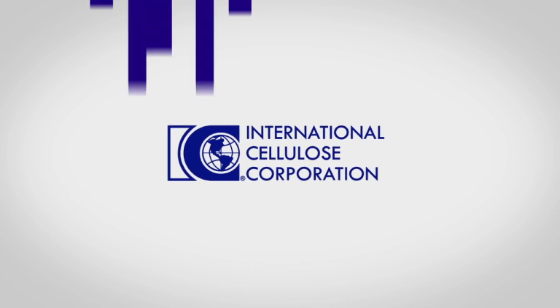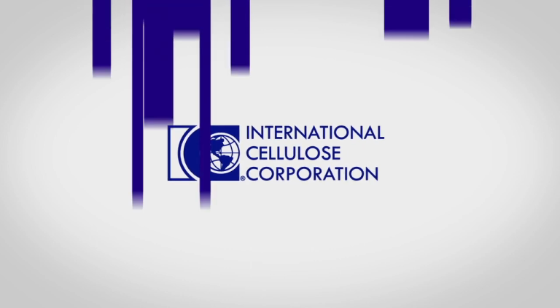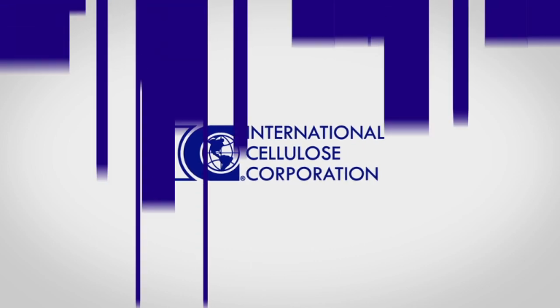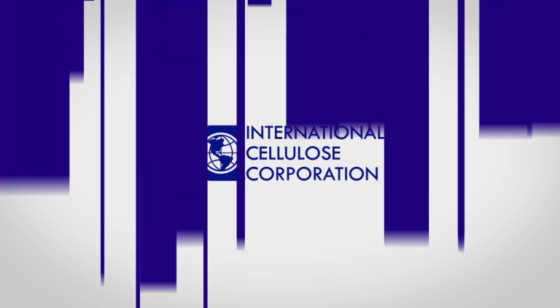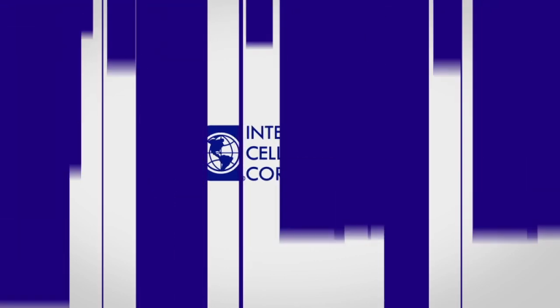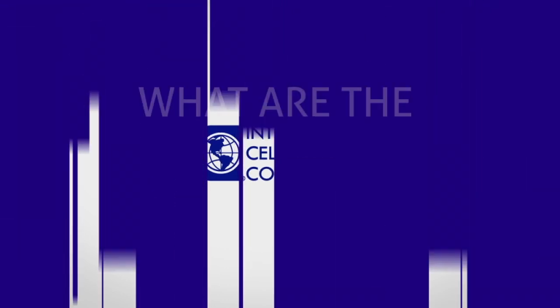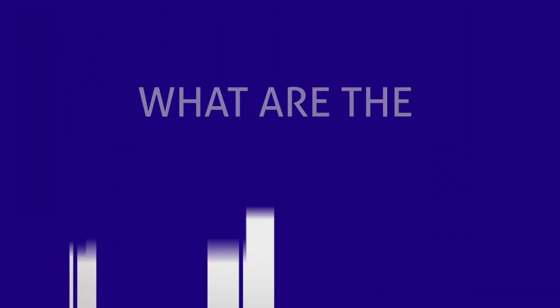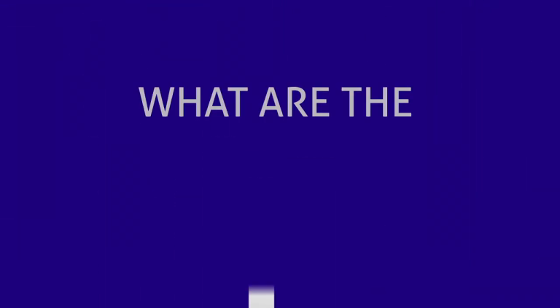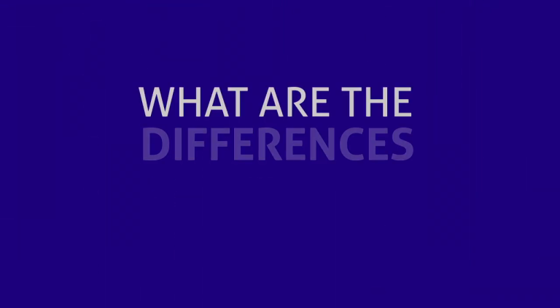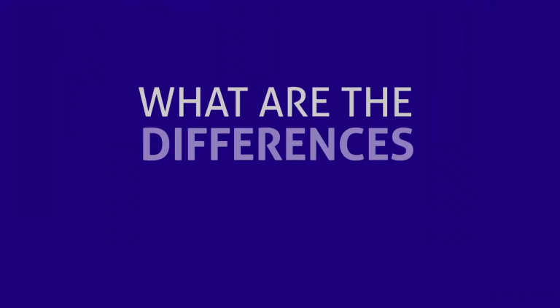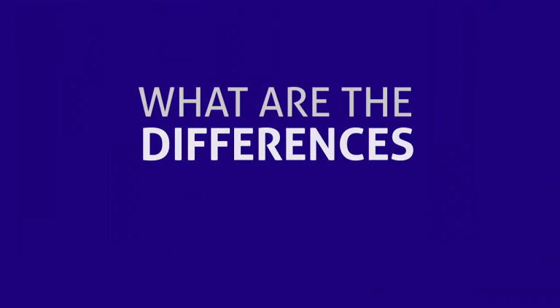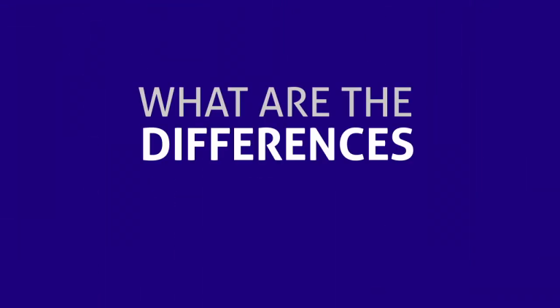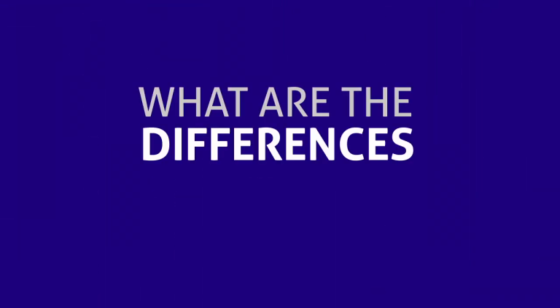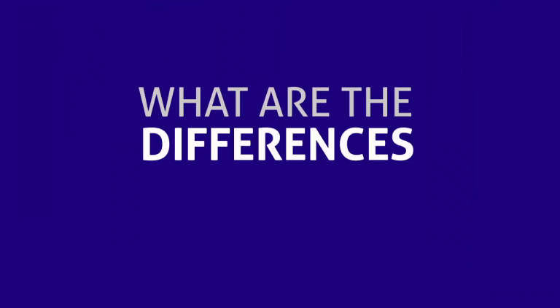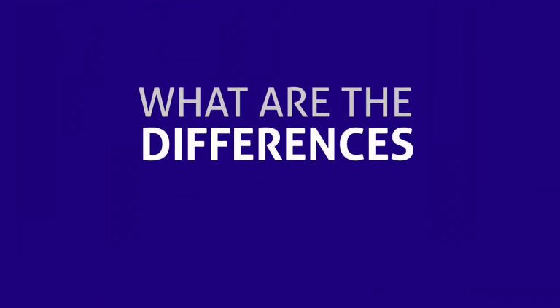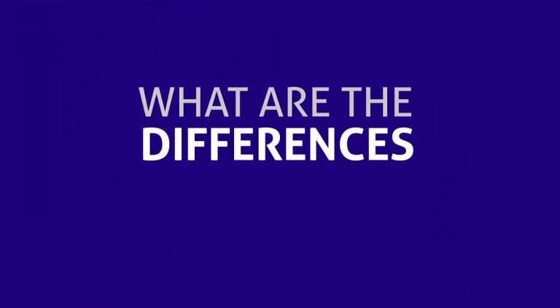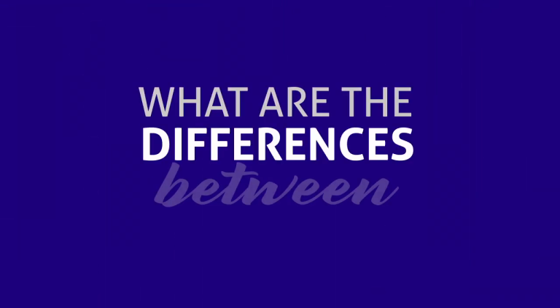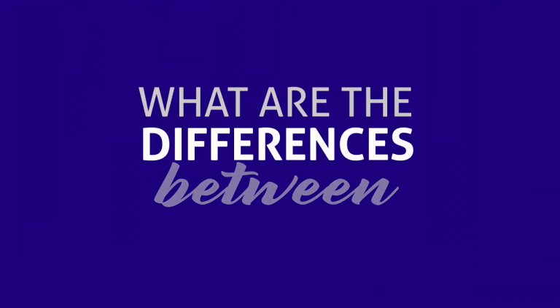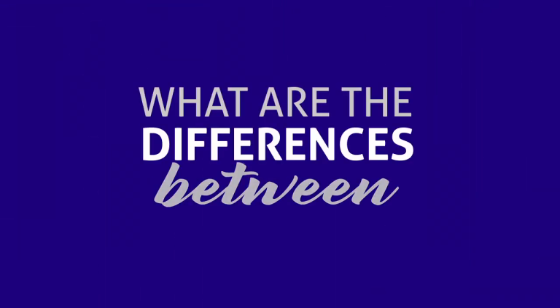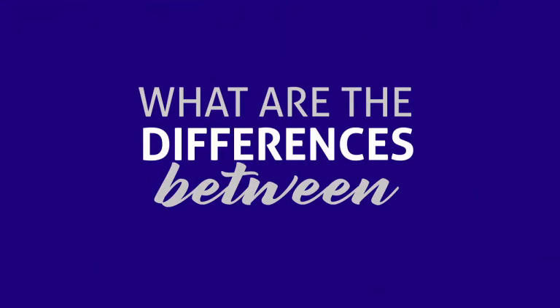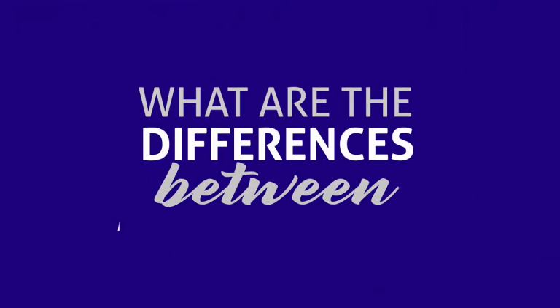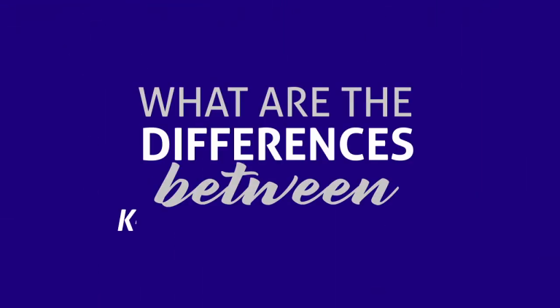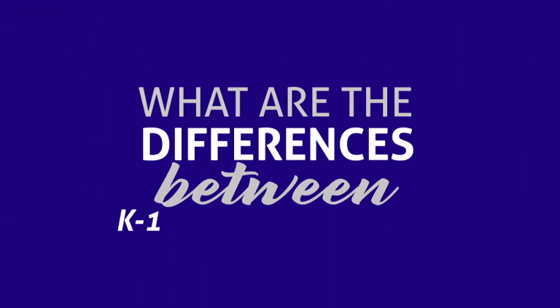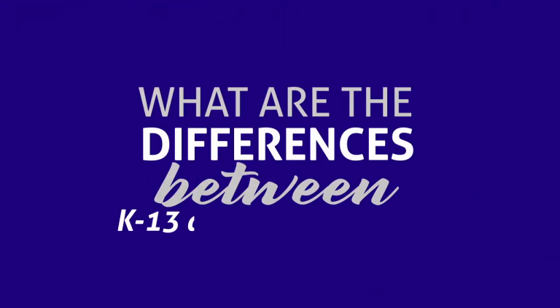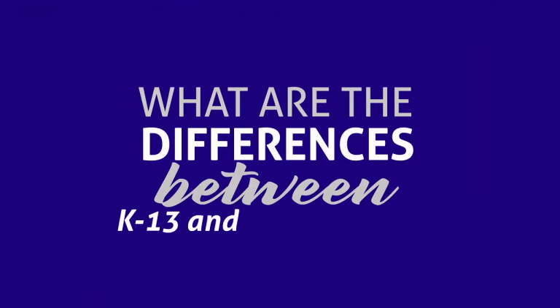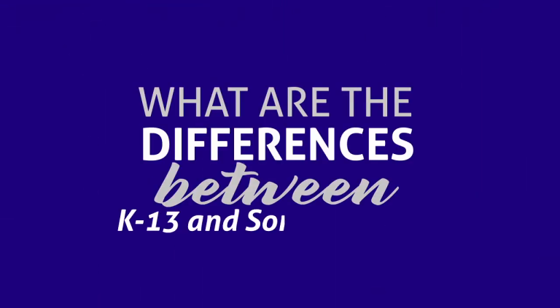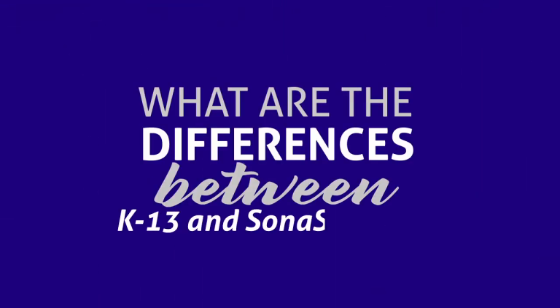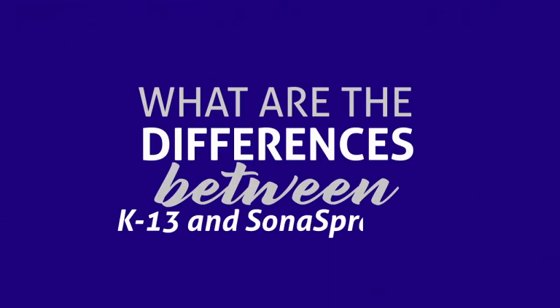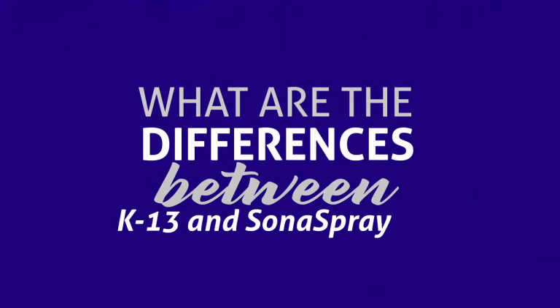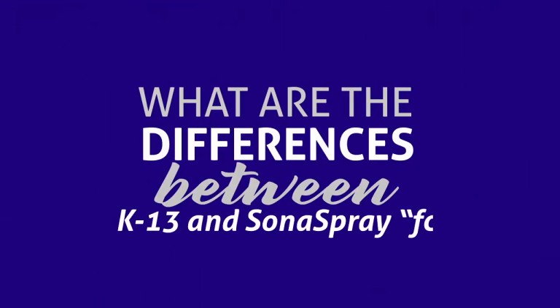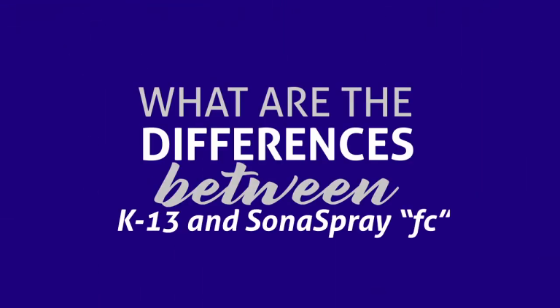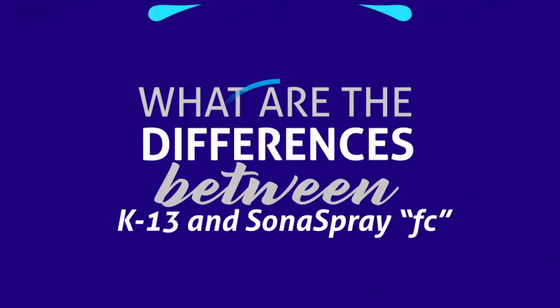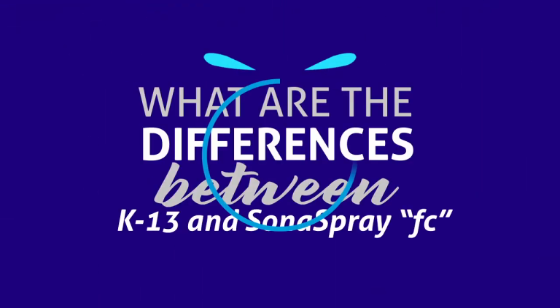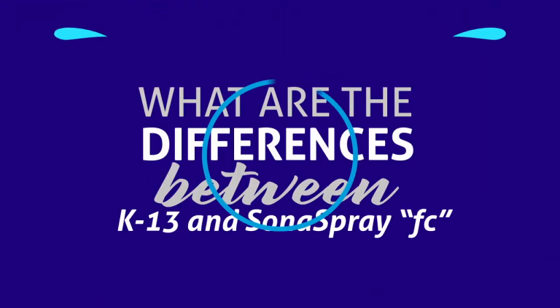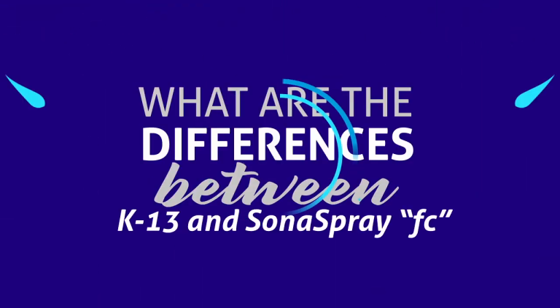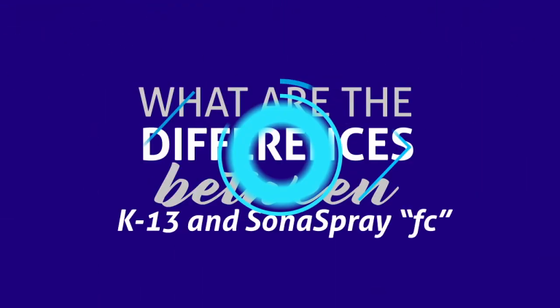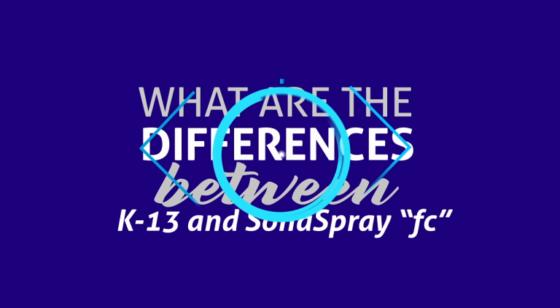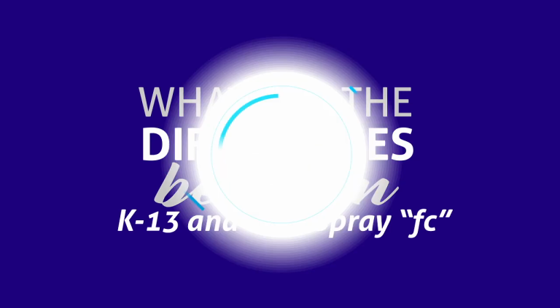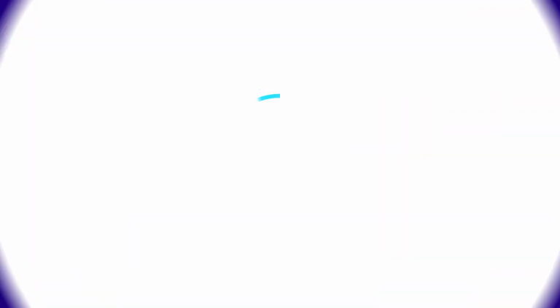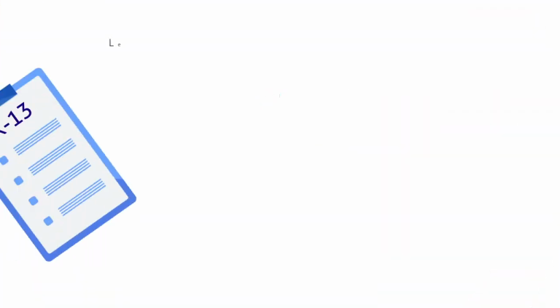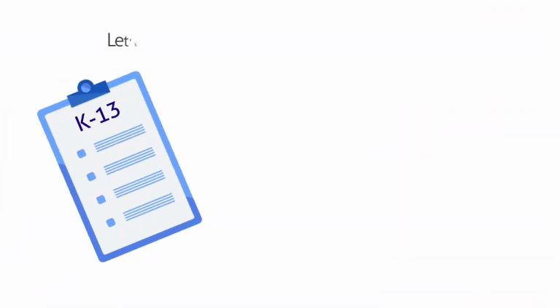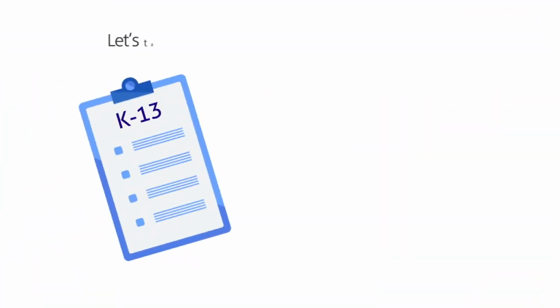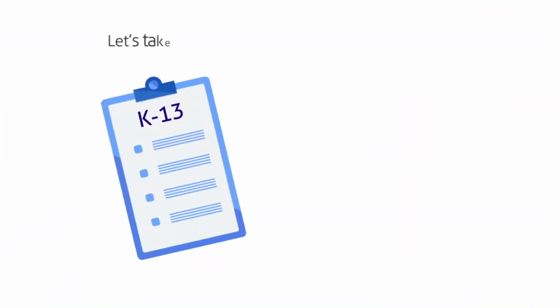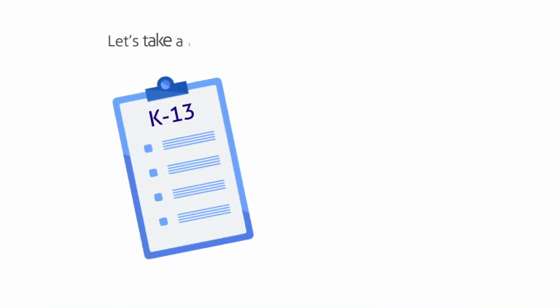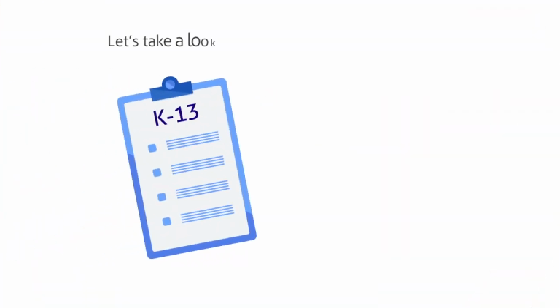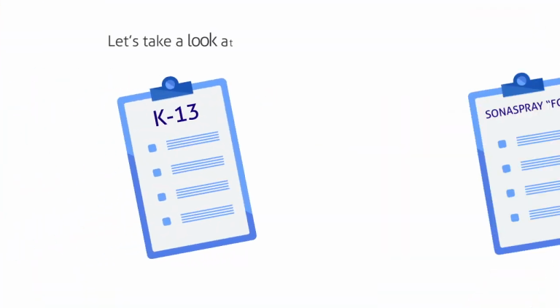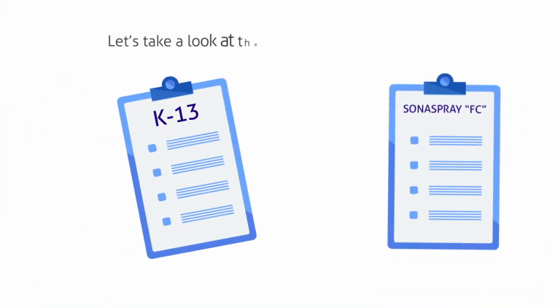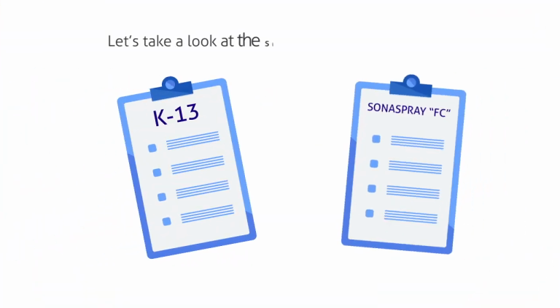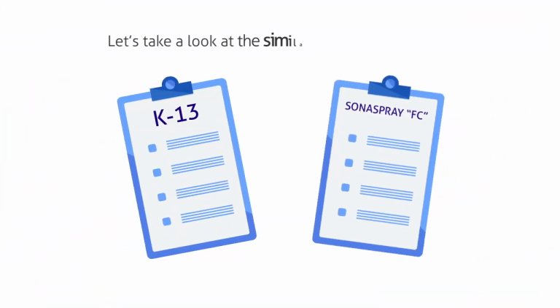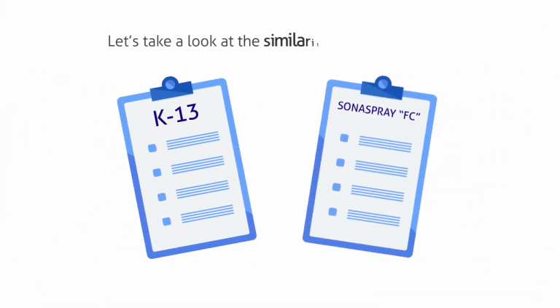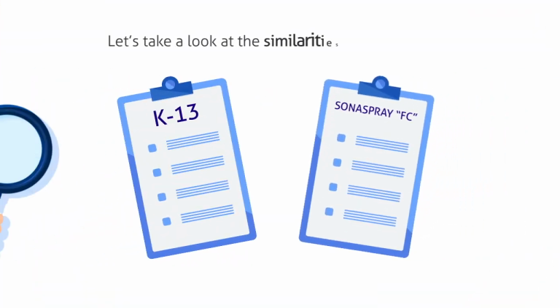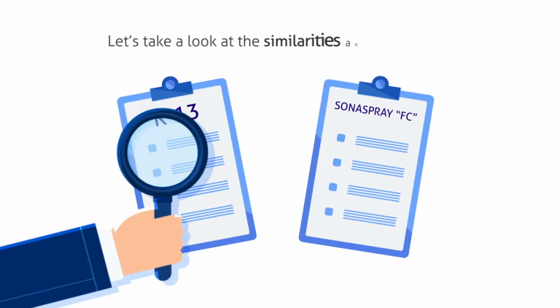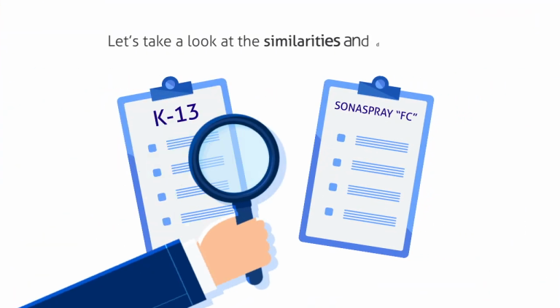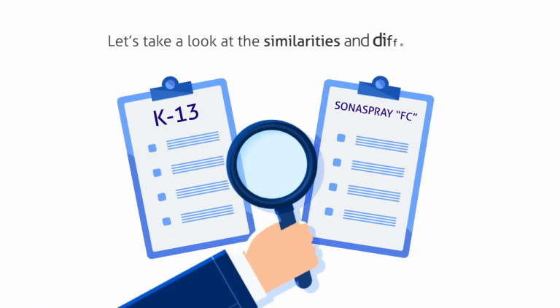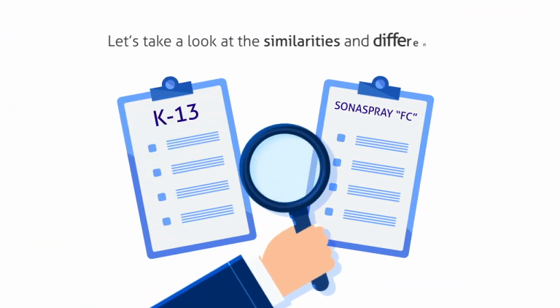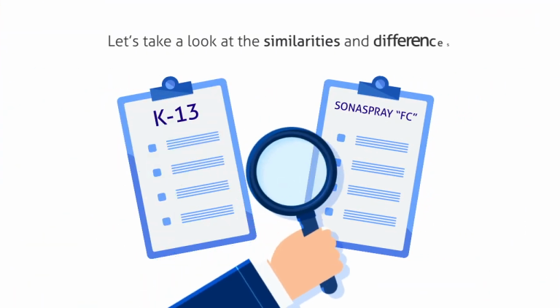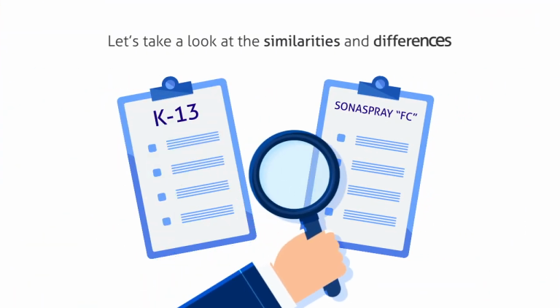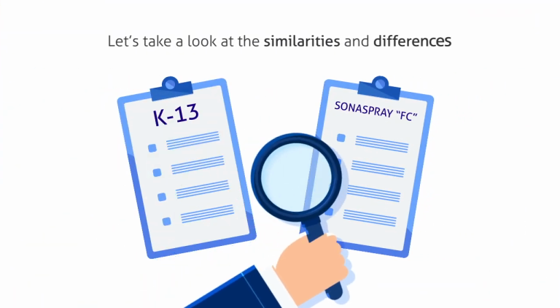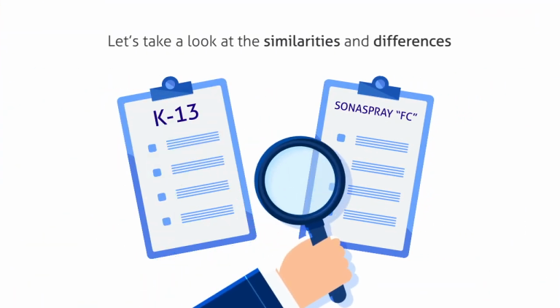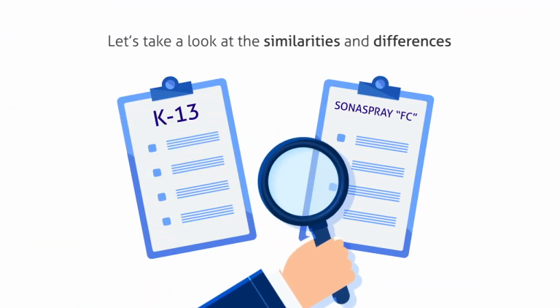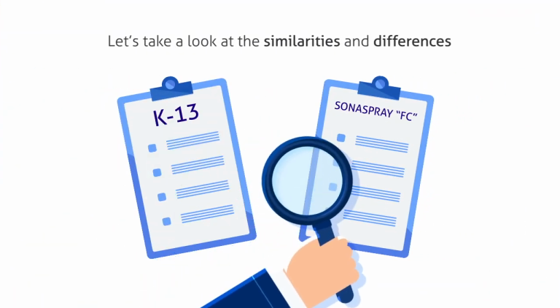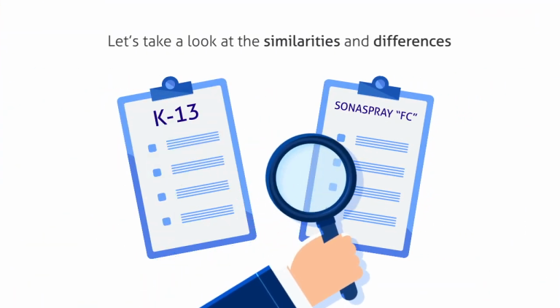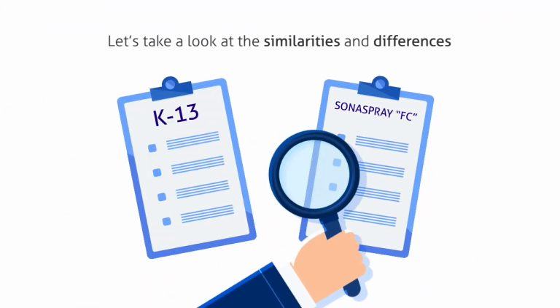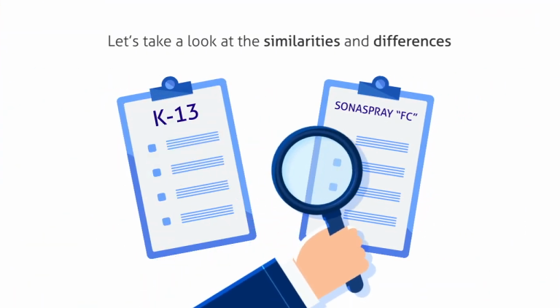What are the differences between K13 and Sona Spray FC? Let's take a look at the similarities and differences.